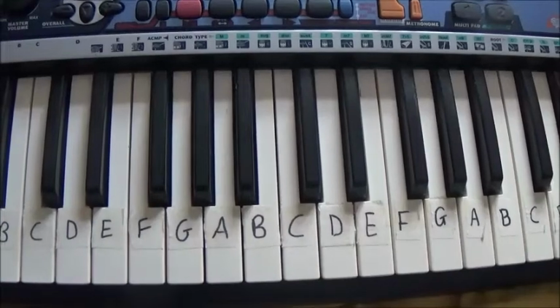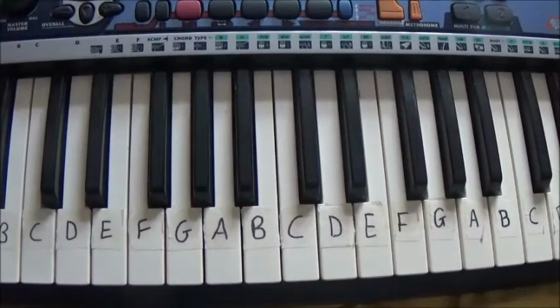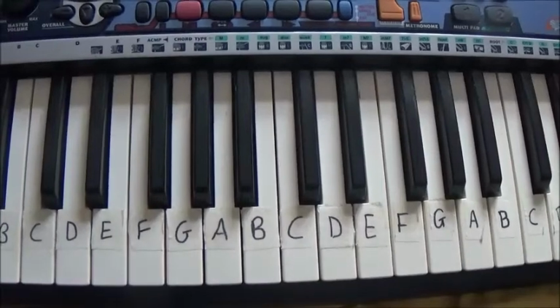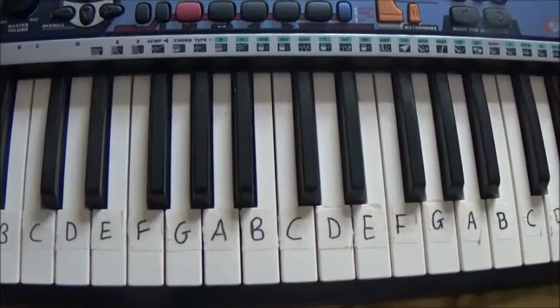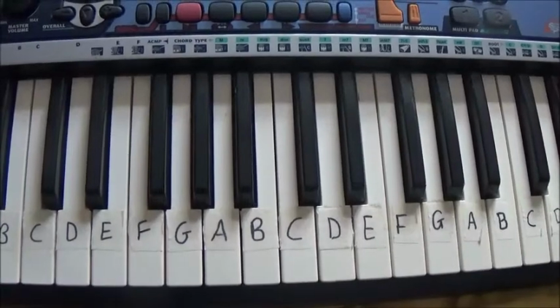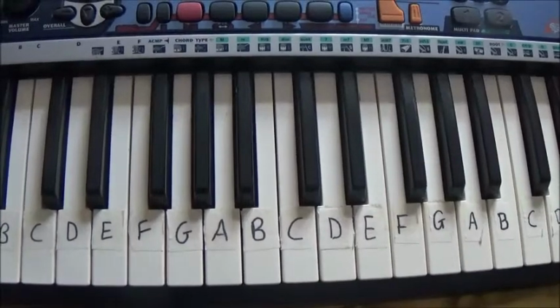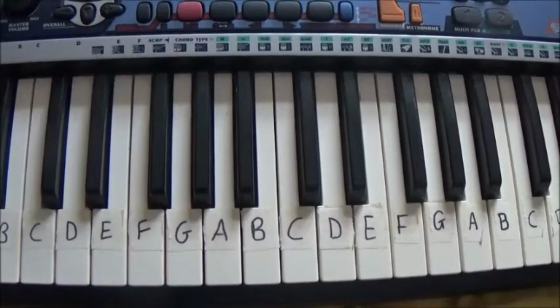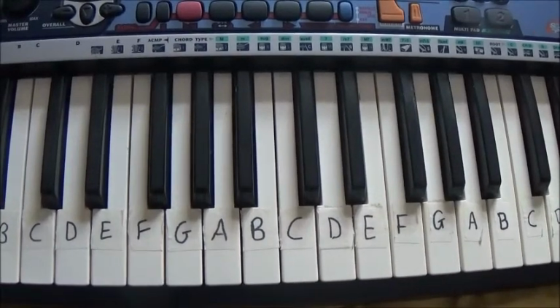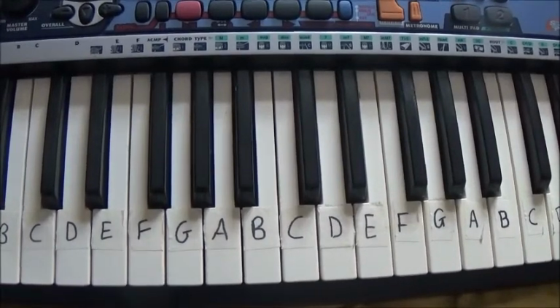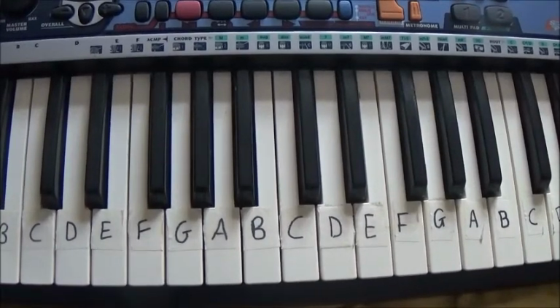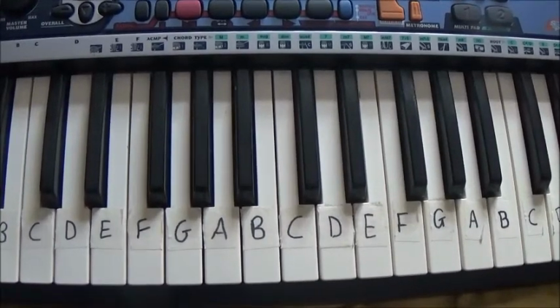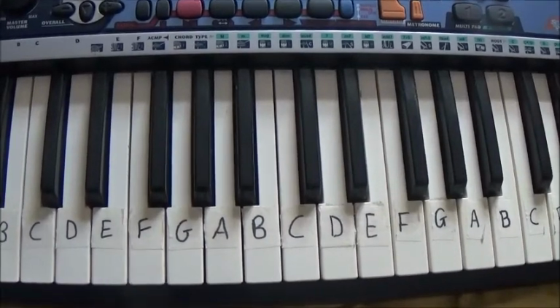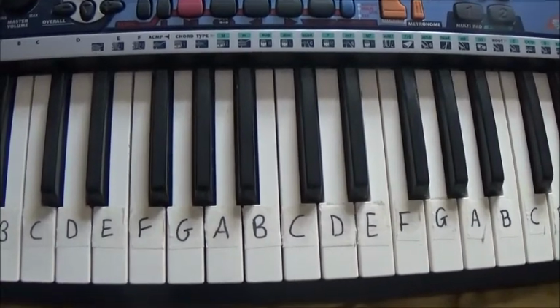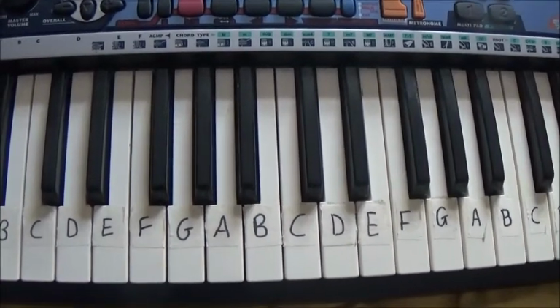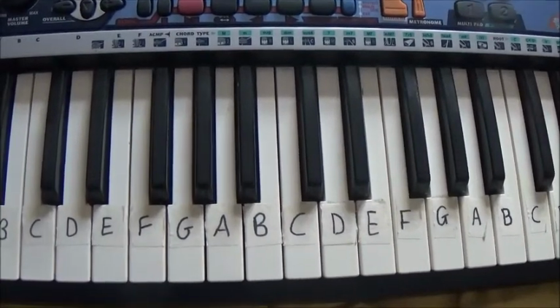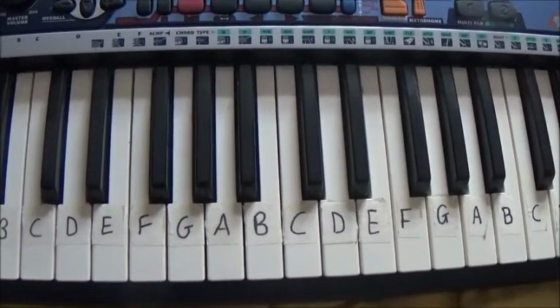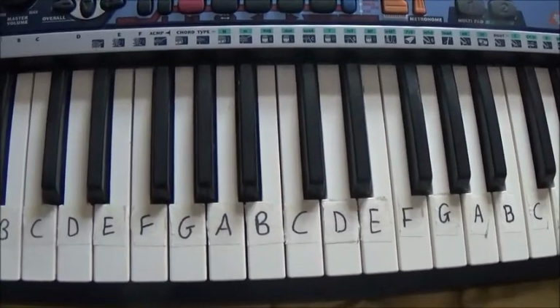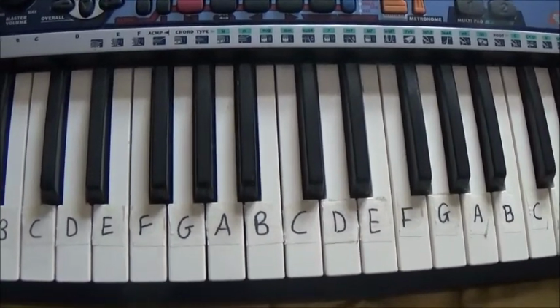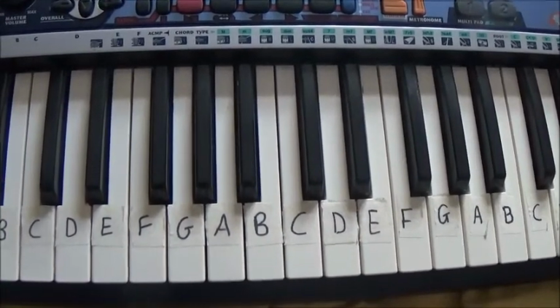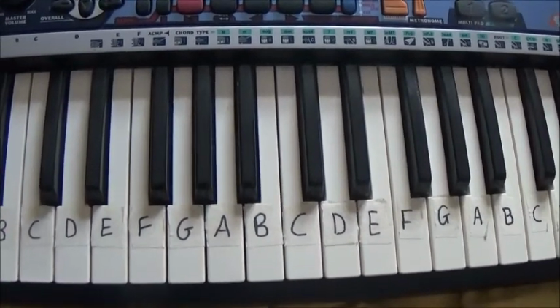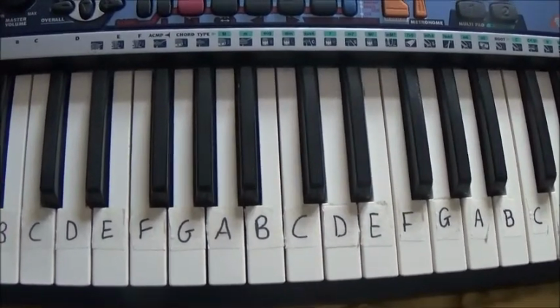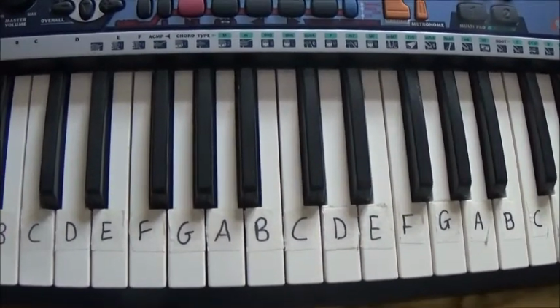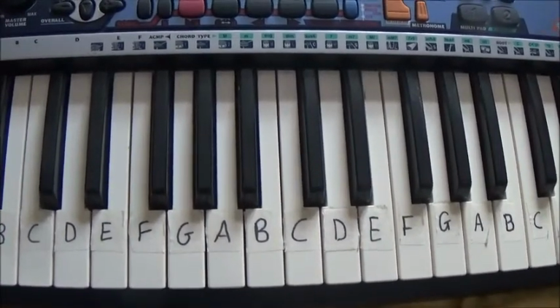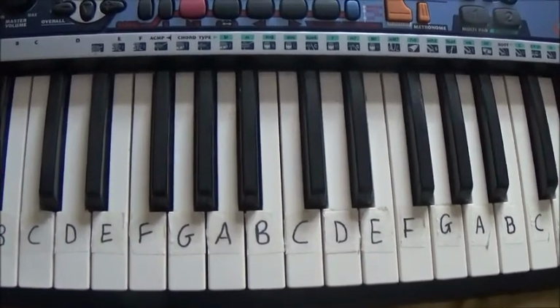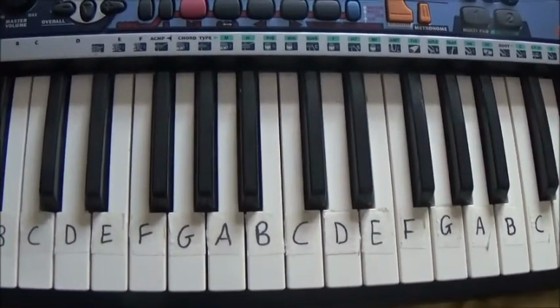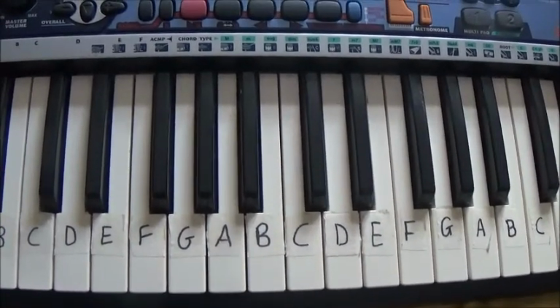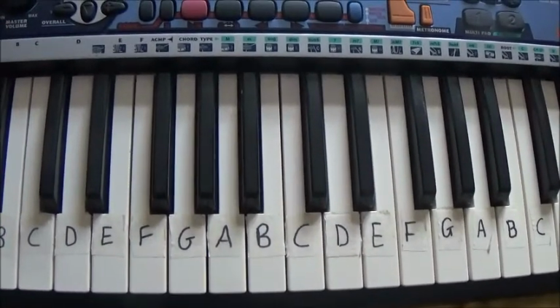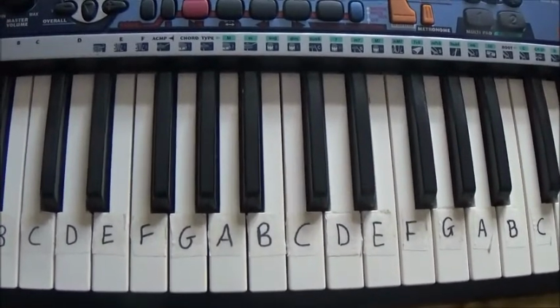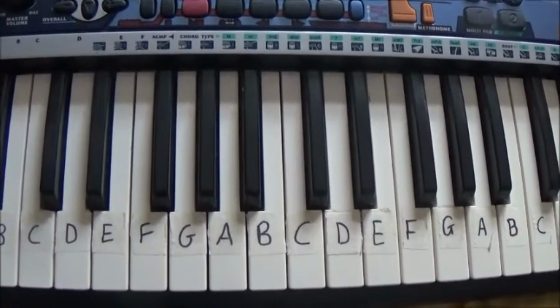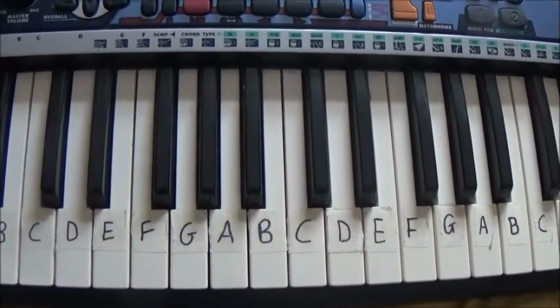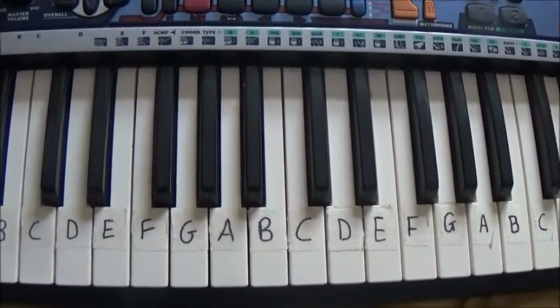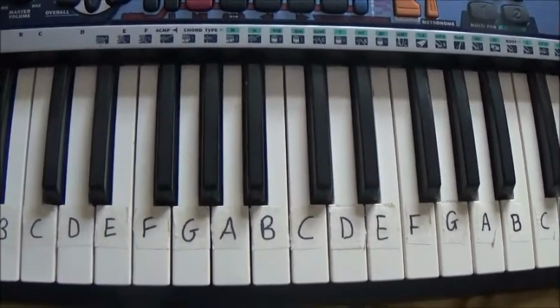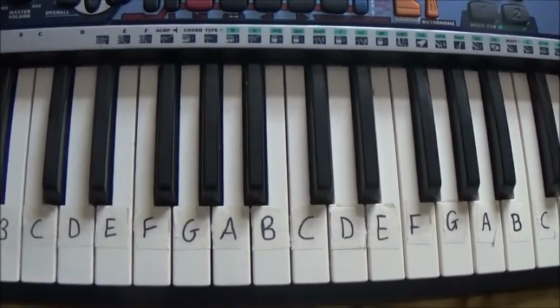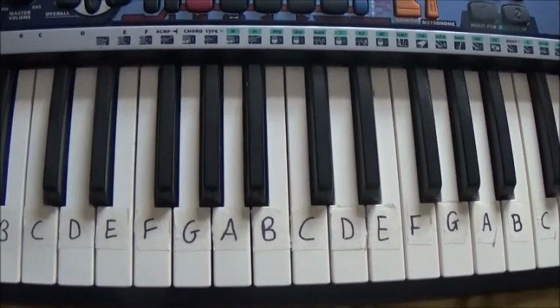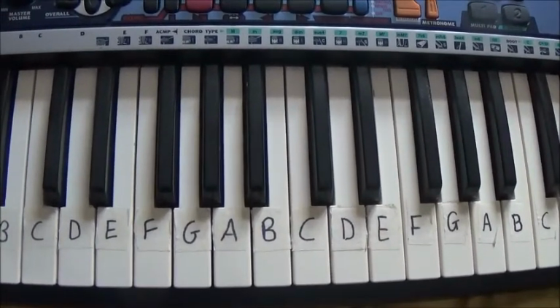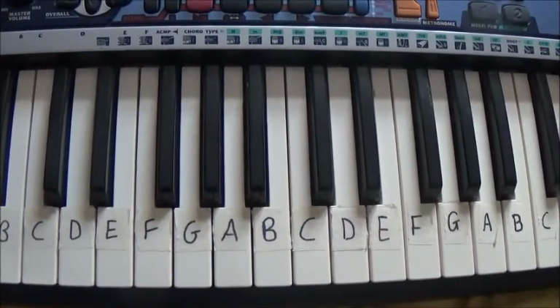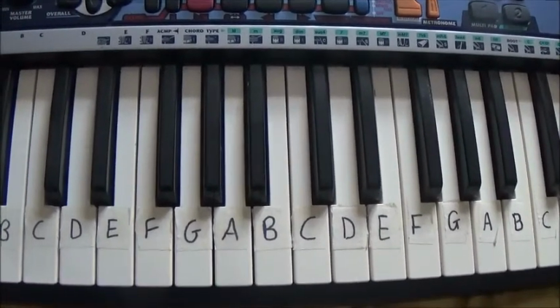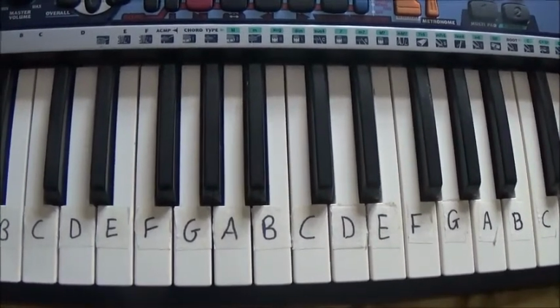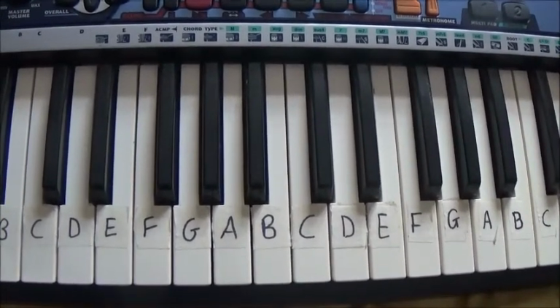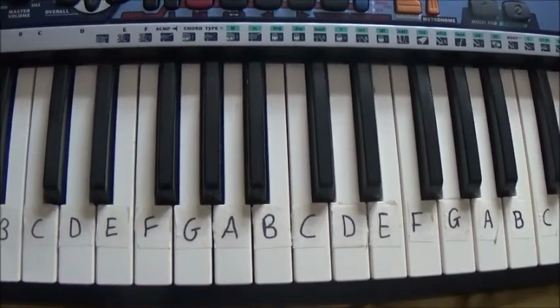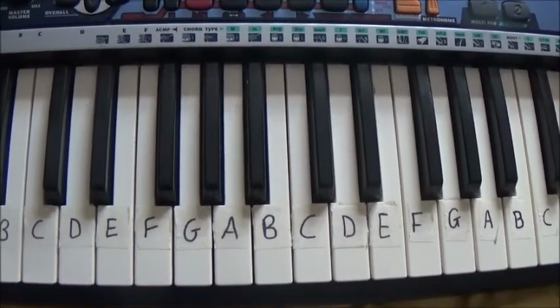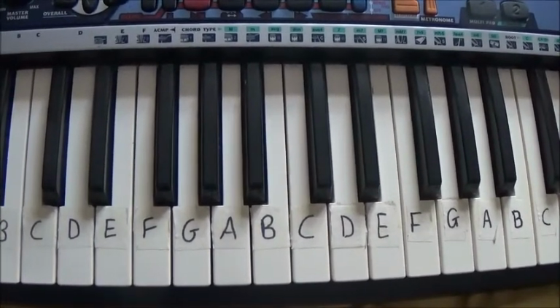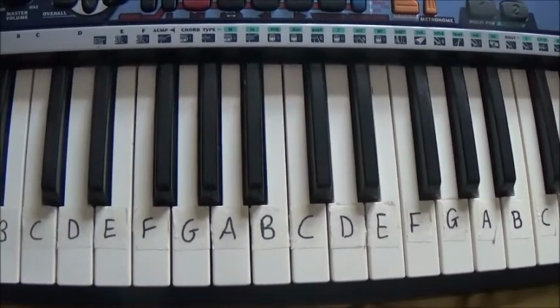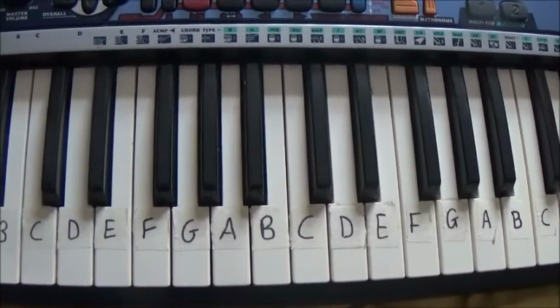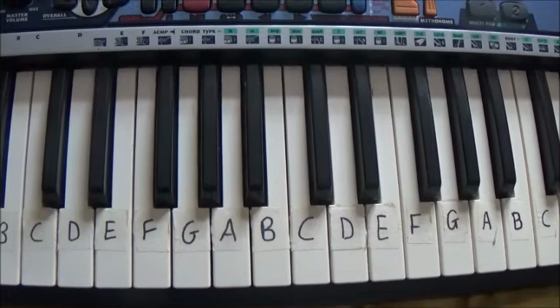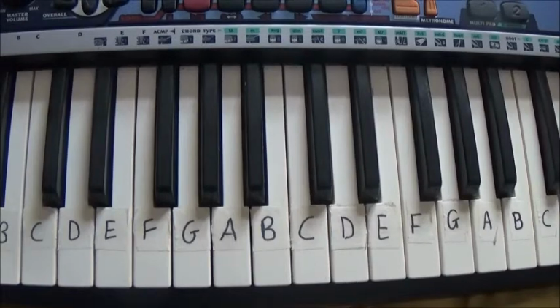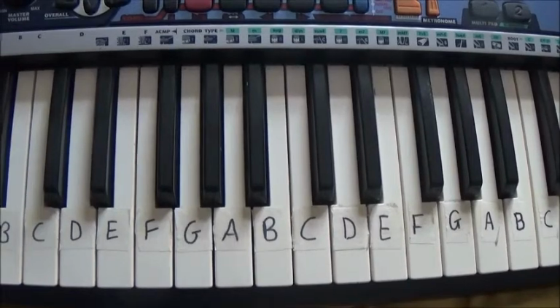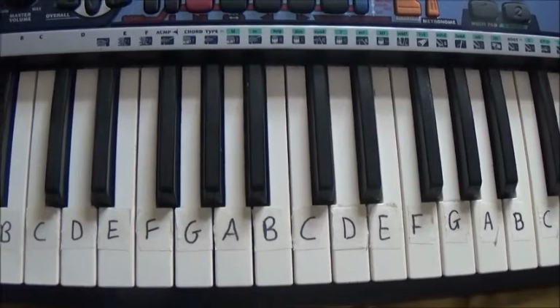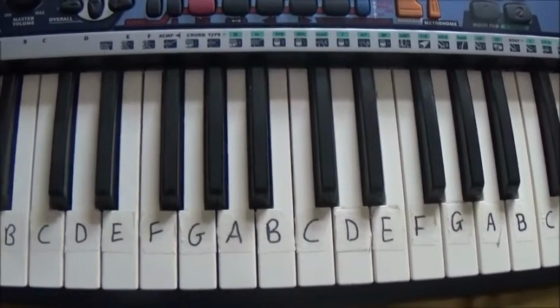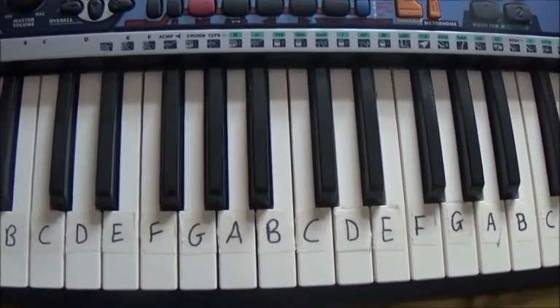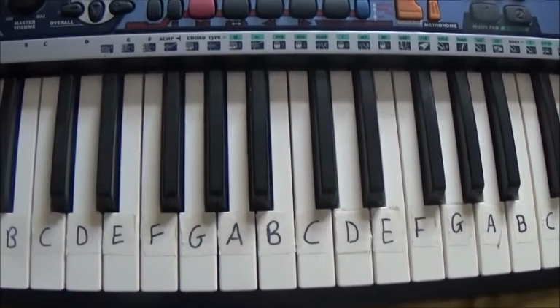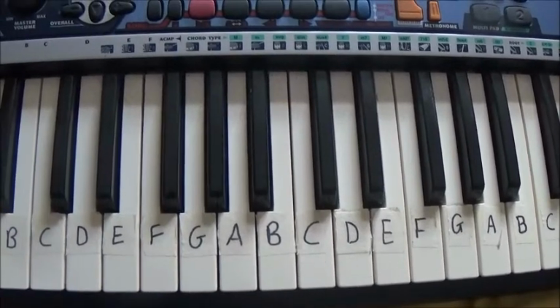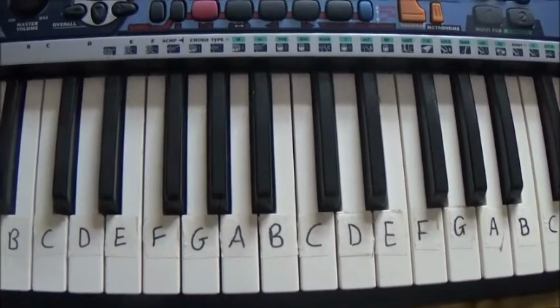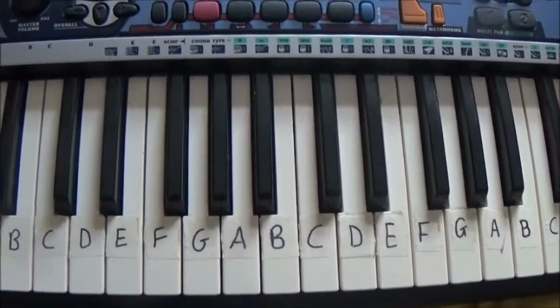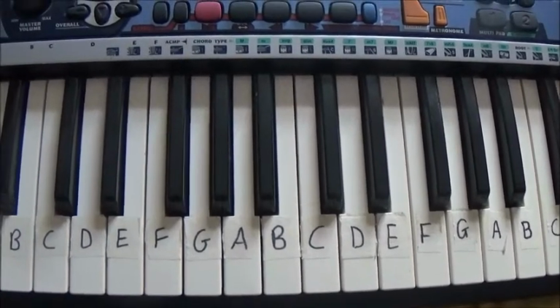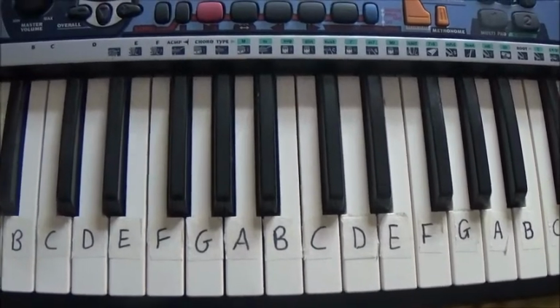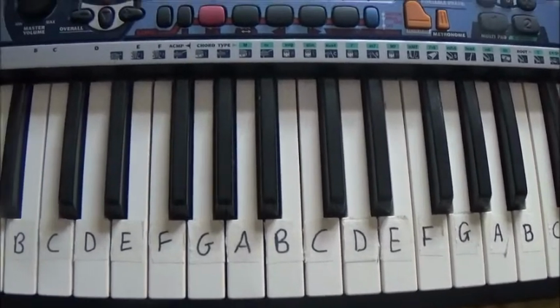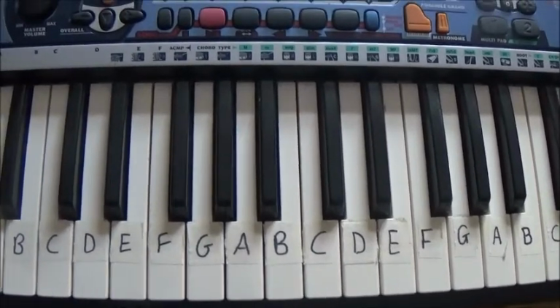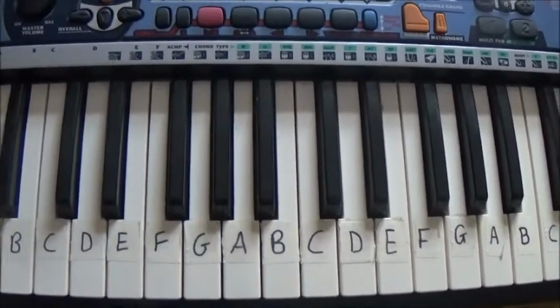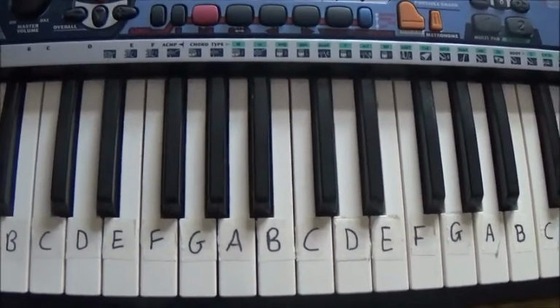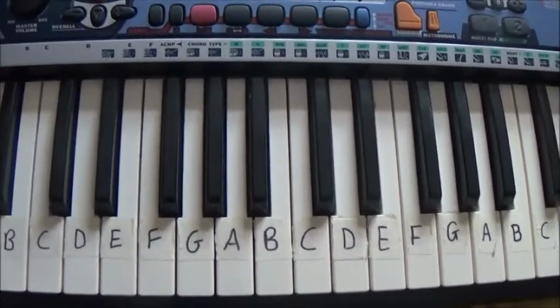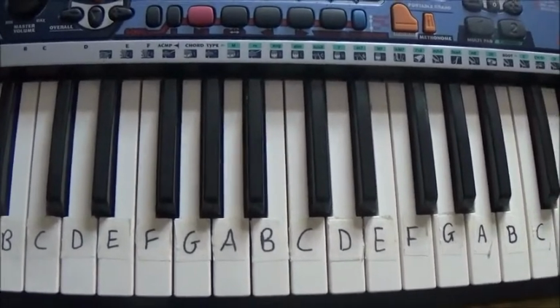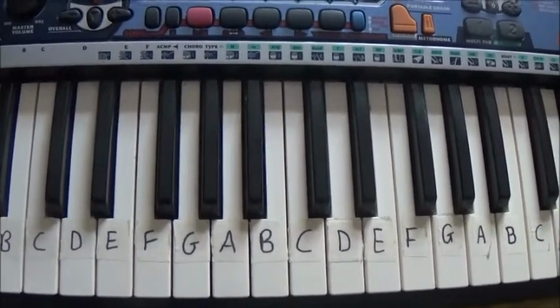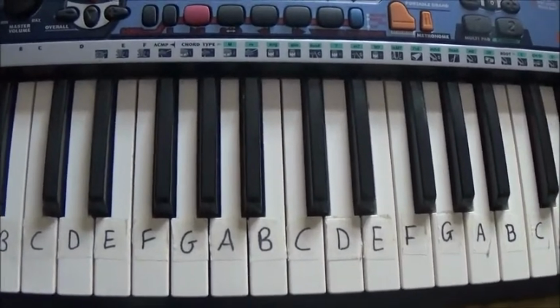Hey guys! So today I'm going to teach you how to play Training Wheels by Melanie Martinez on the keyboard. It's pretty easy, so let's get started.